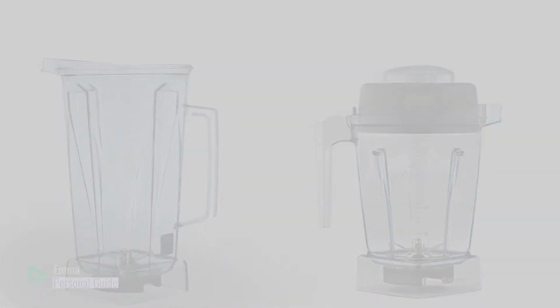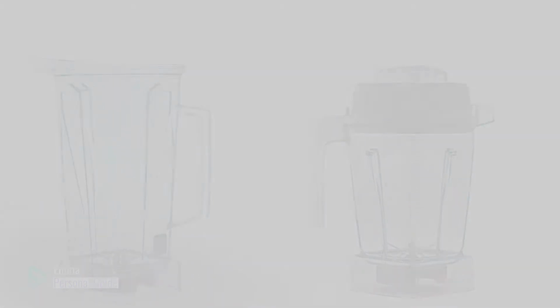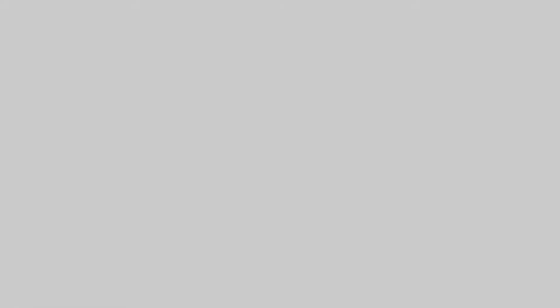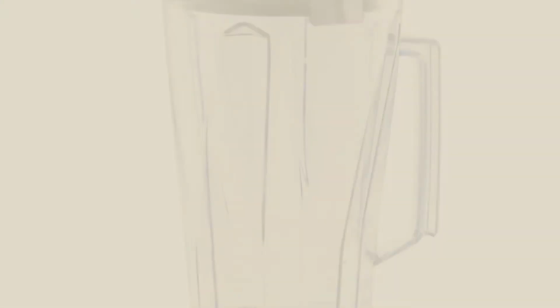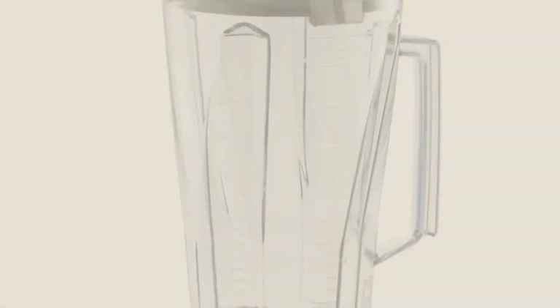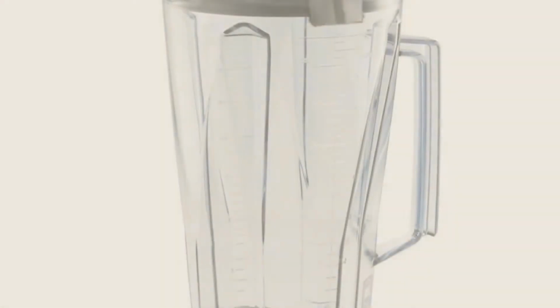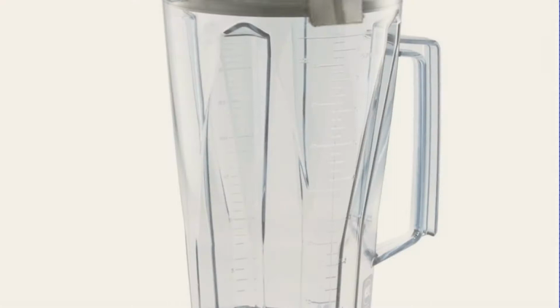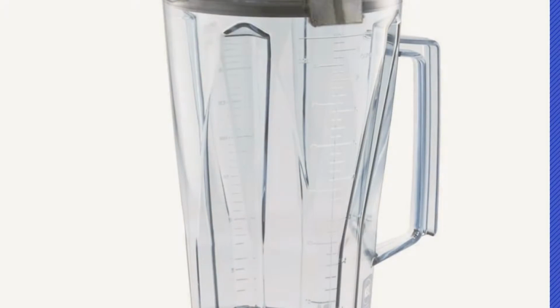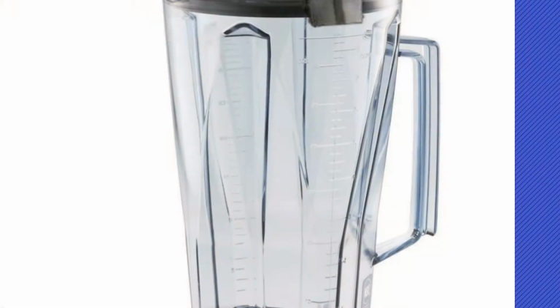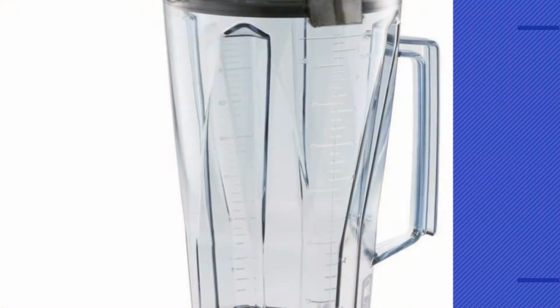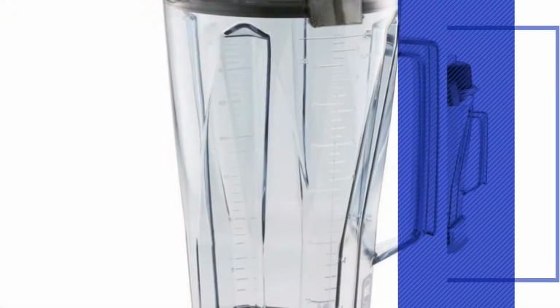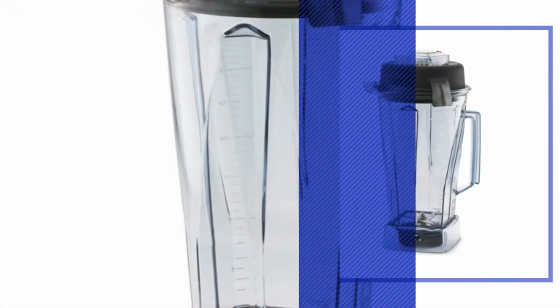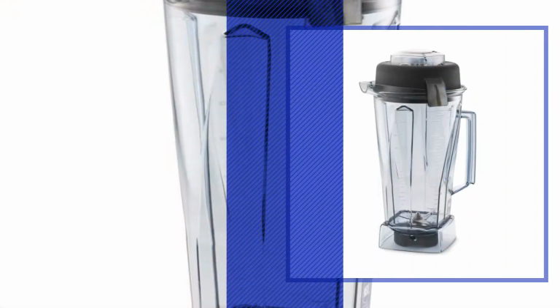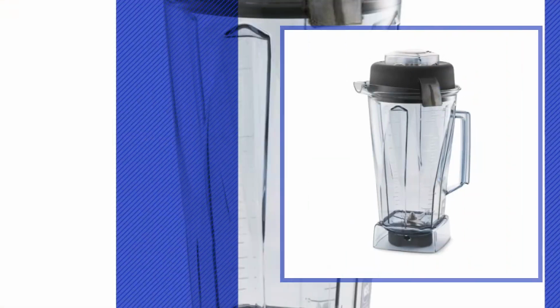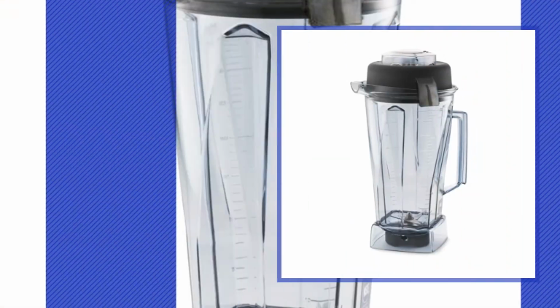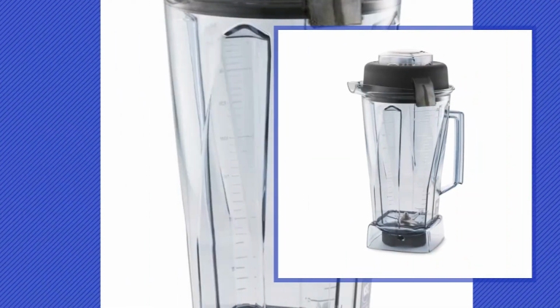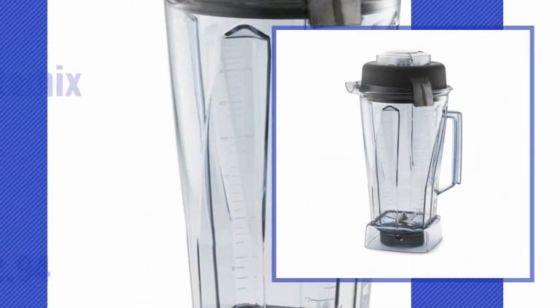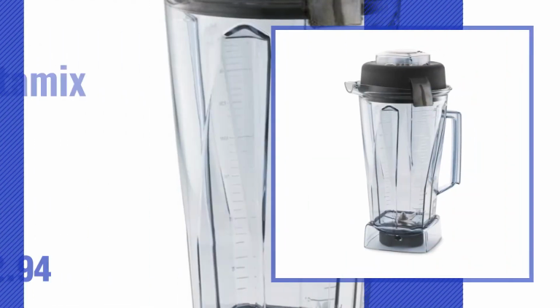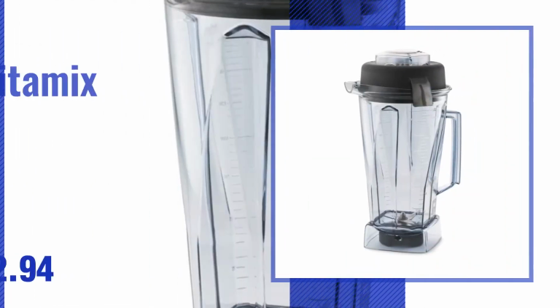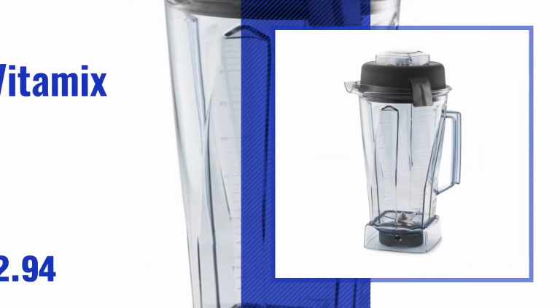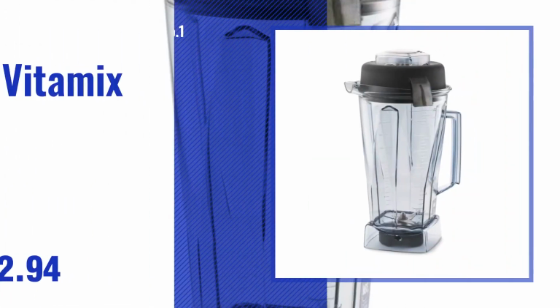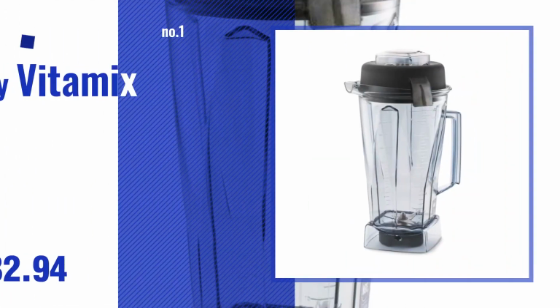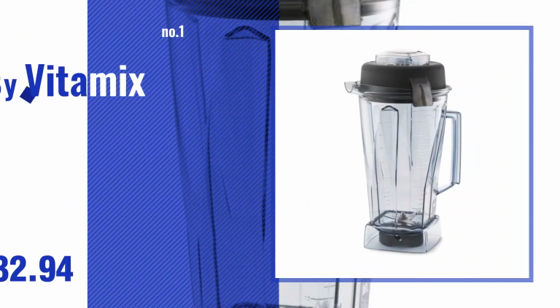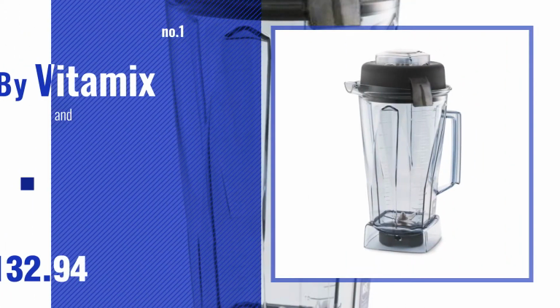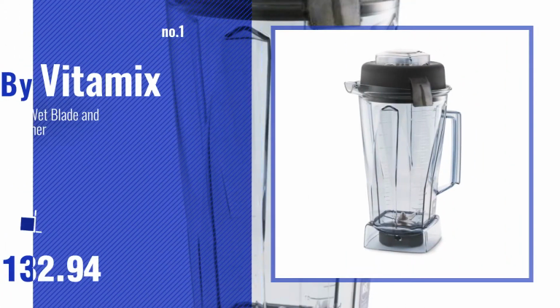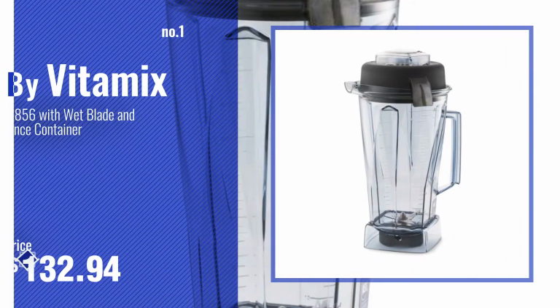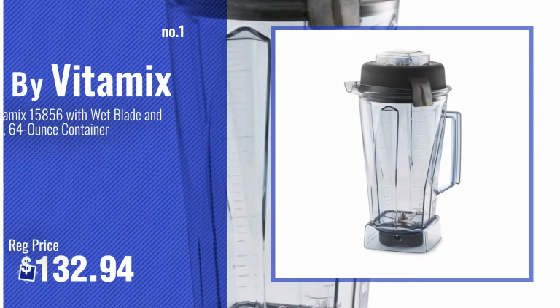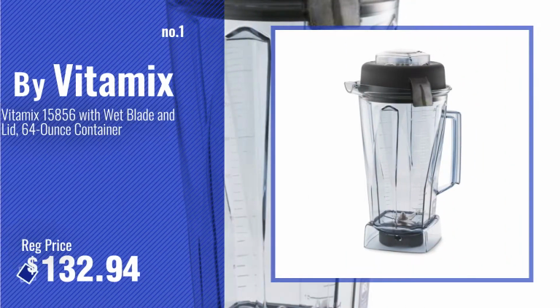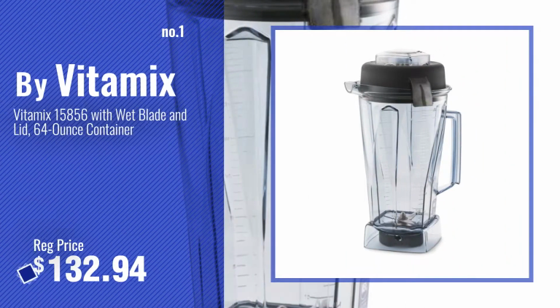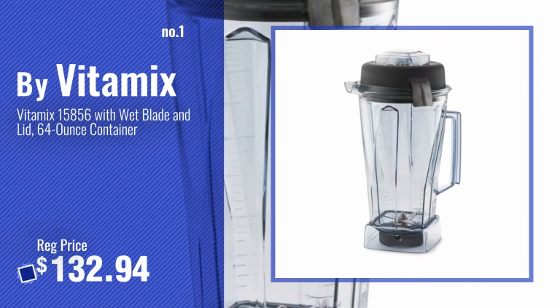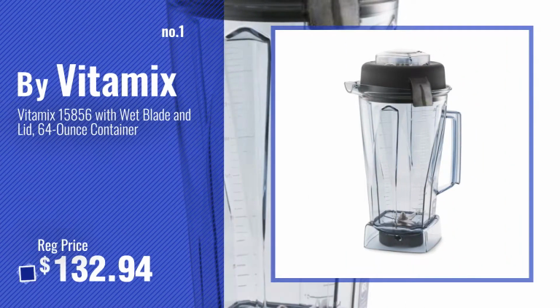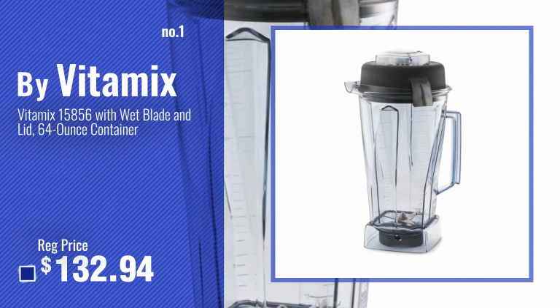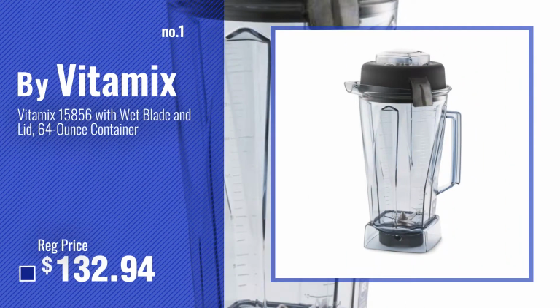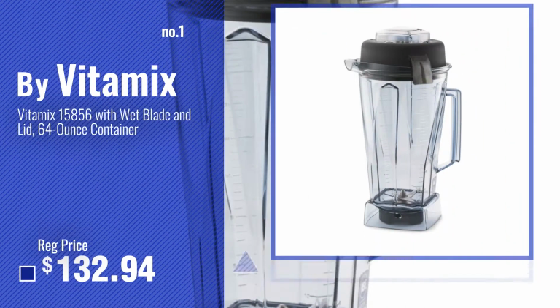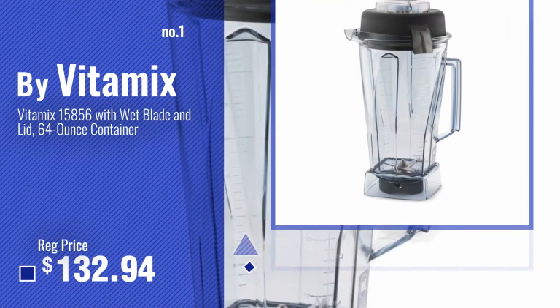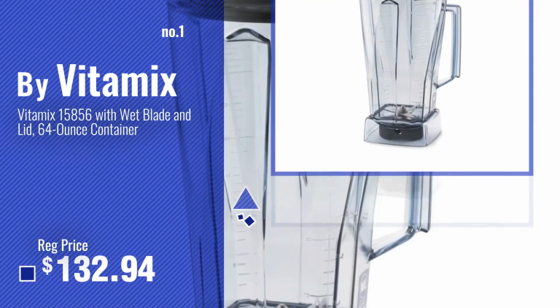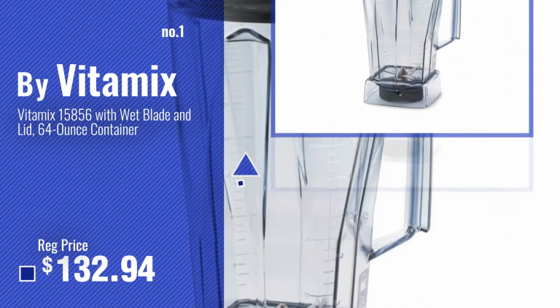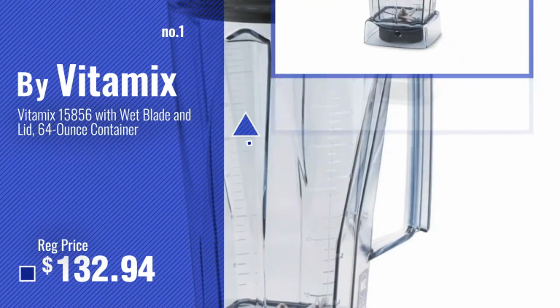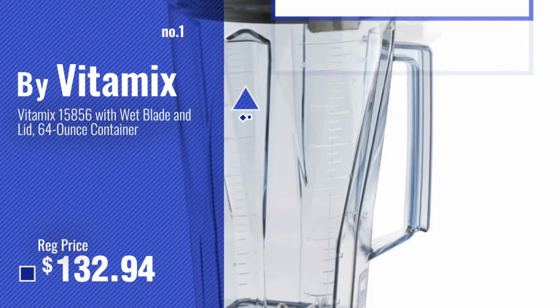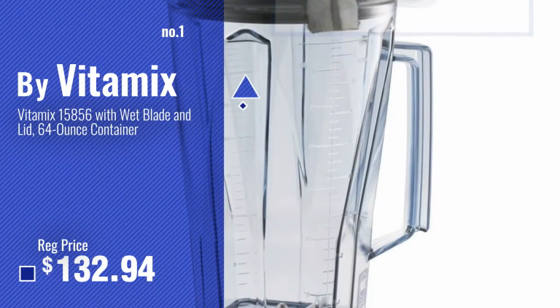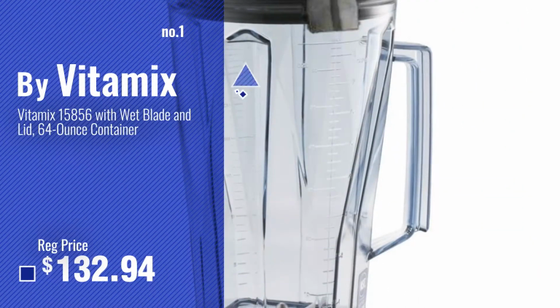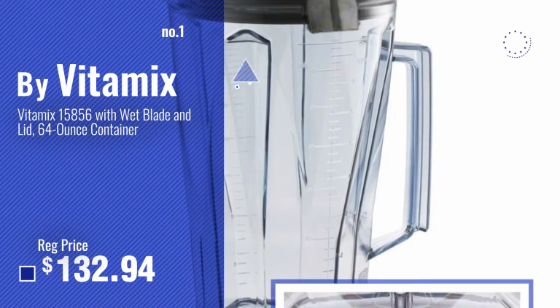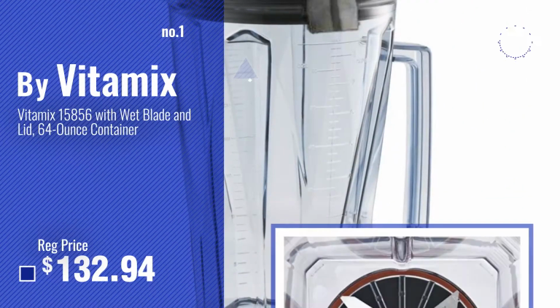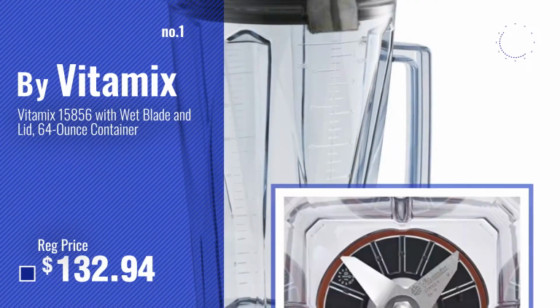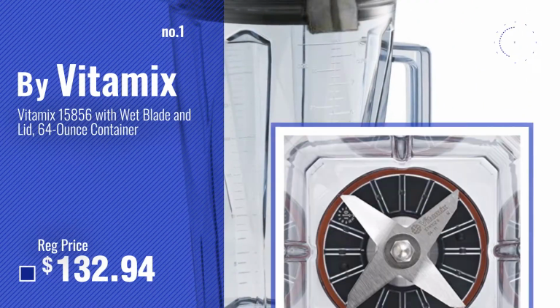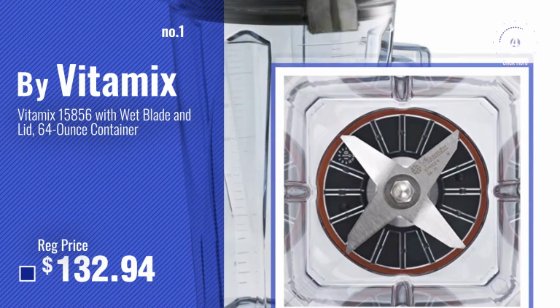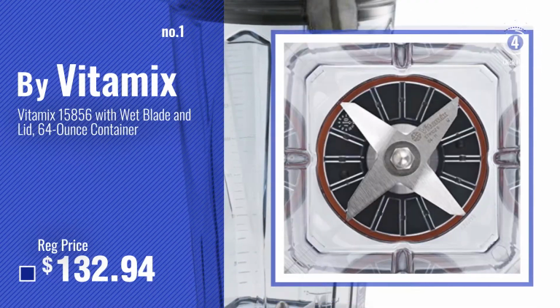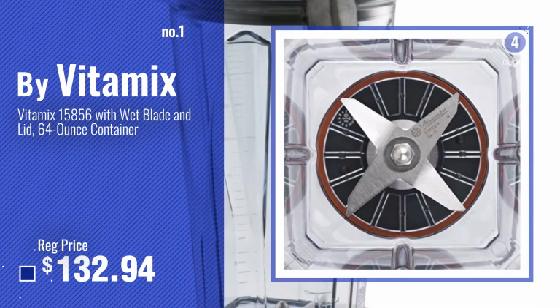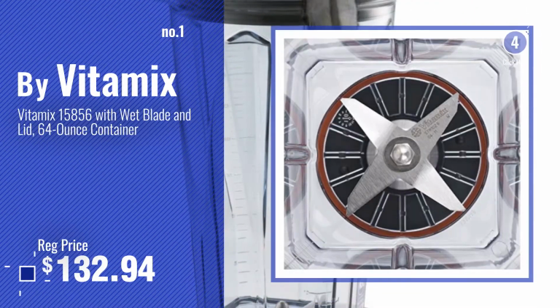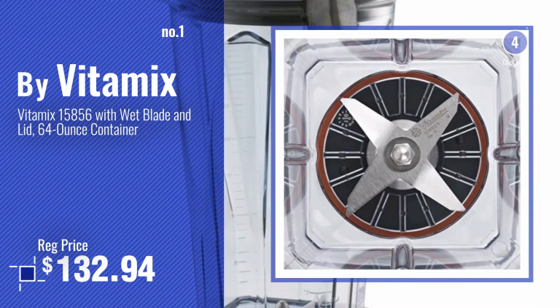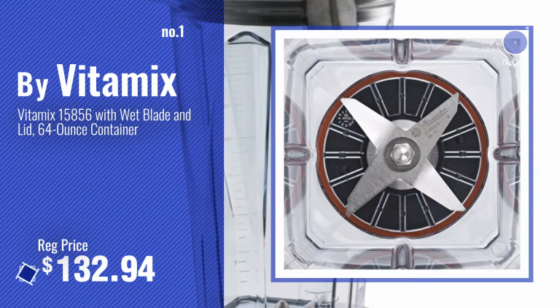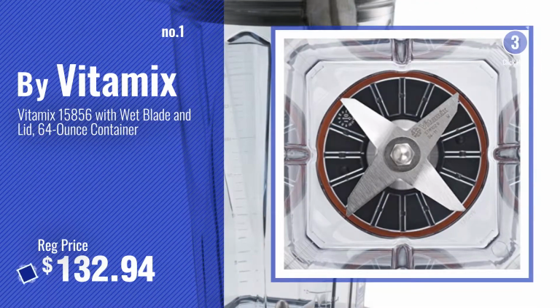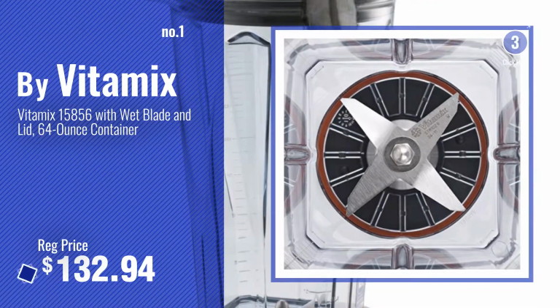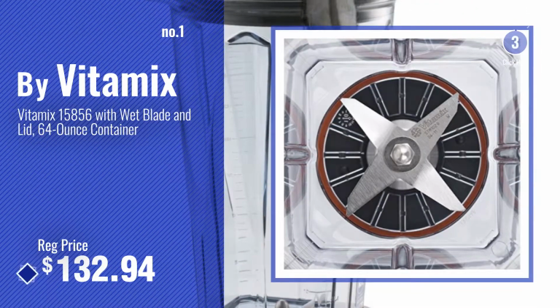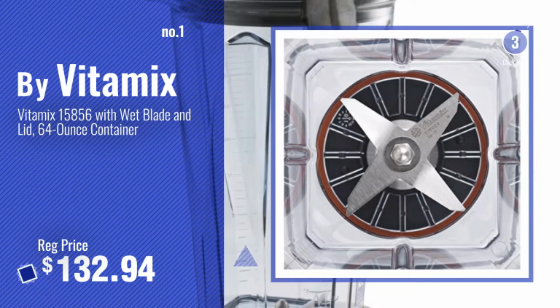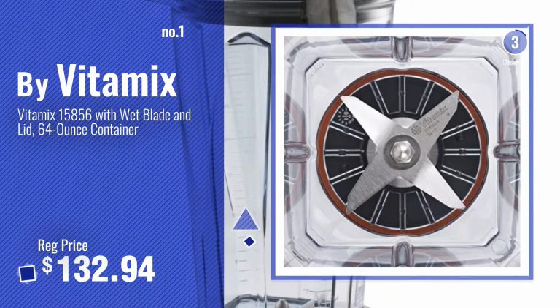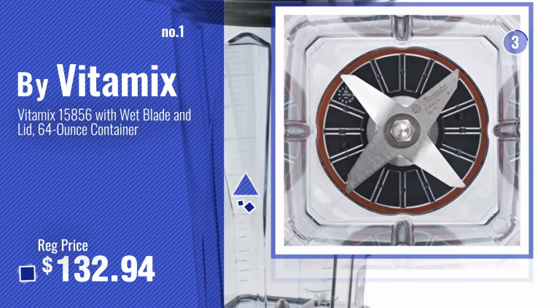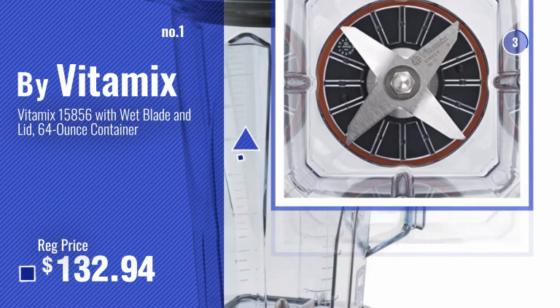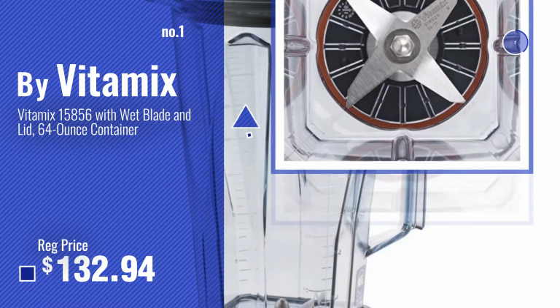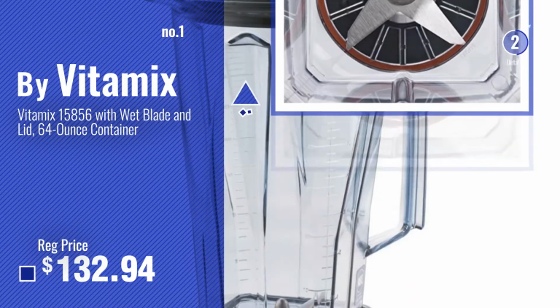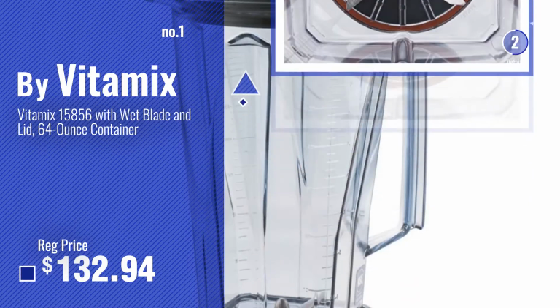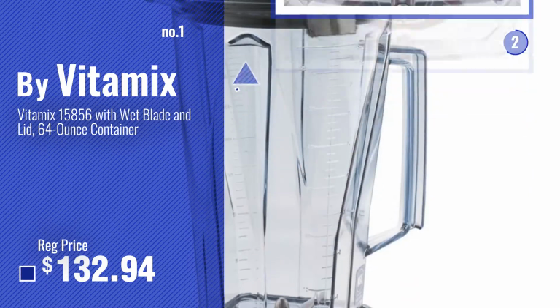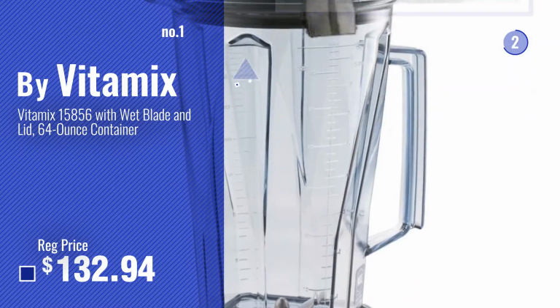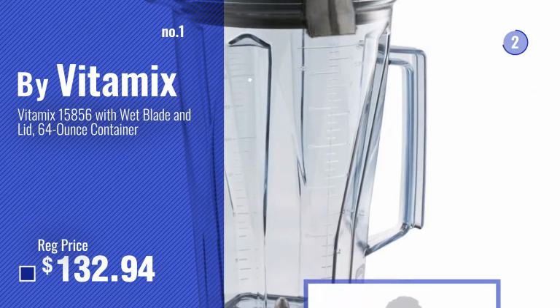Number 1, Most Popular, by Vitamix. Watch this video and choose your favorite.